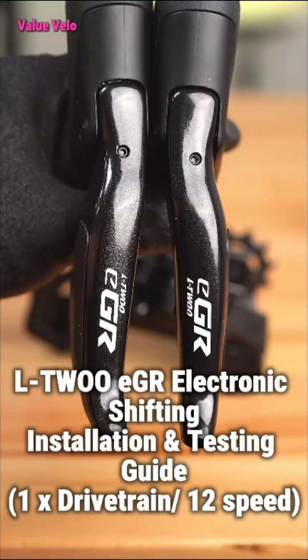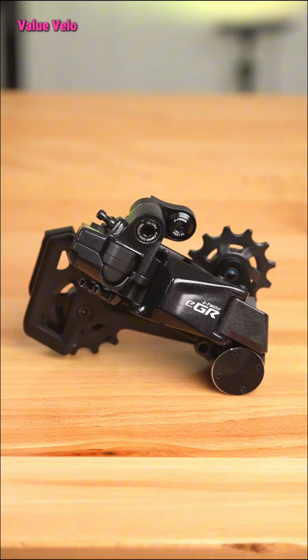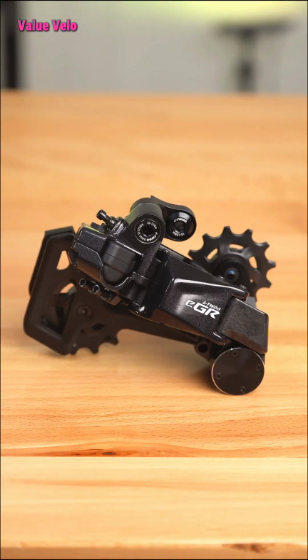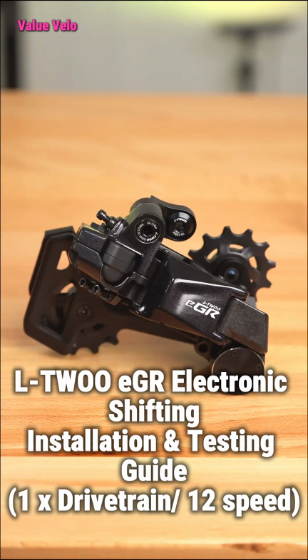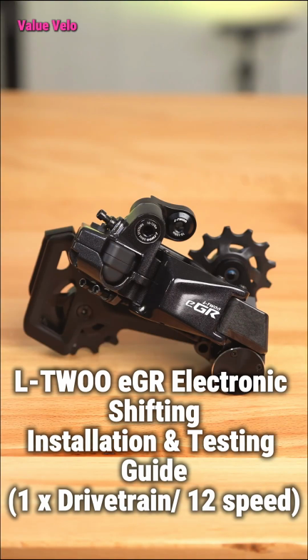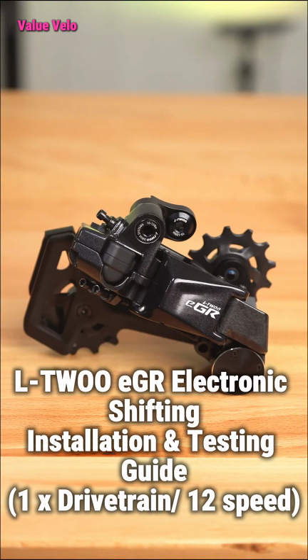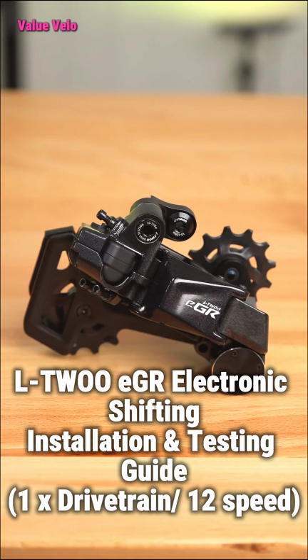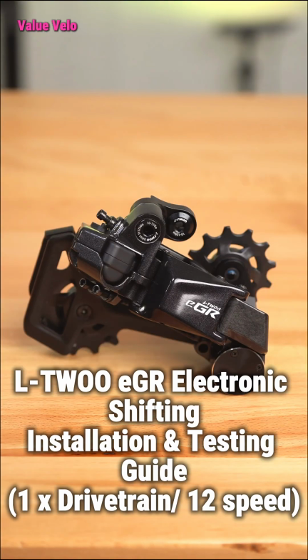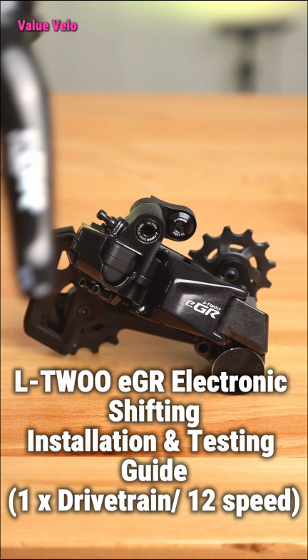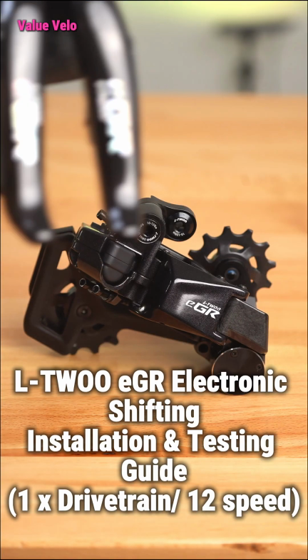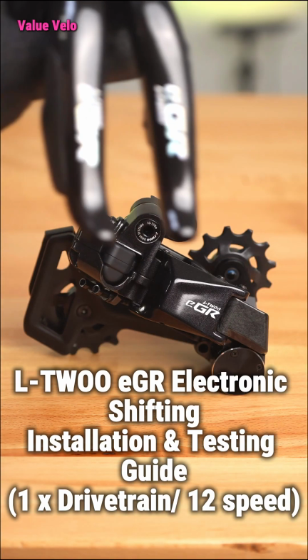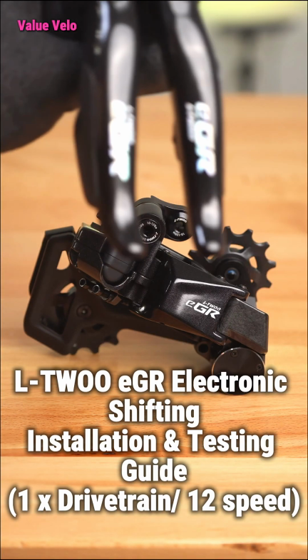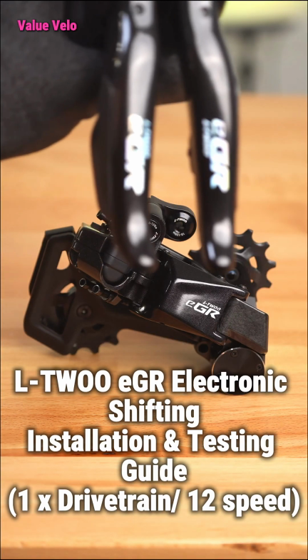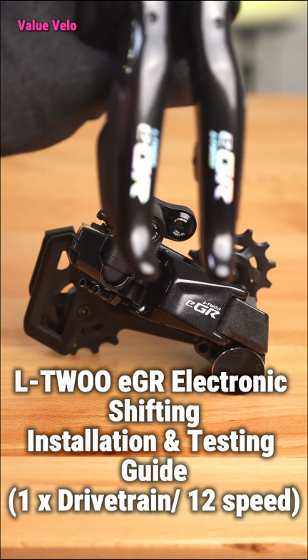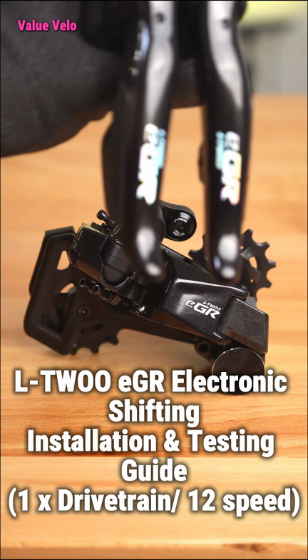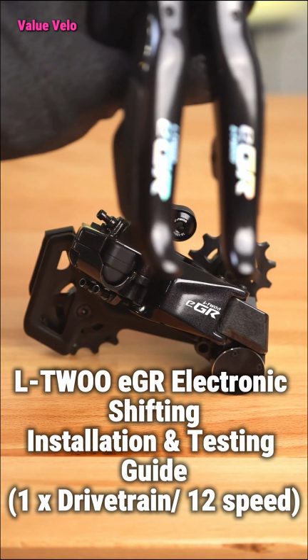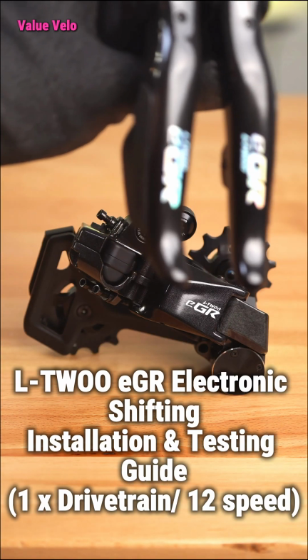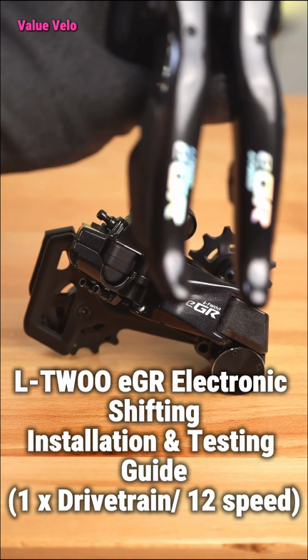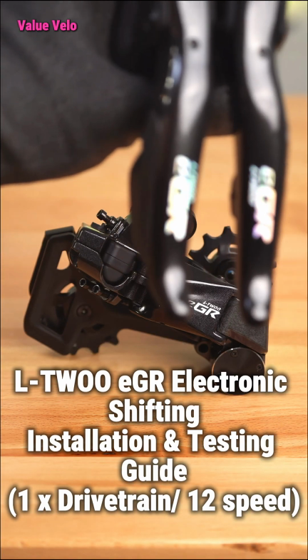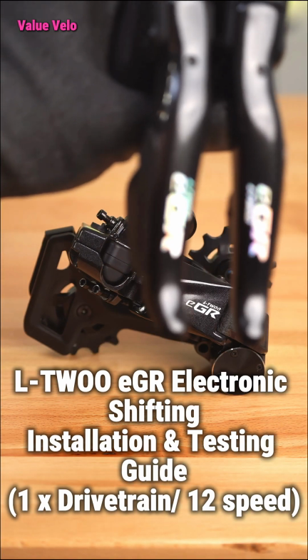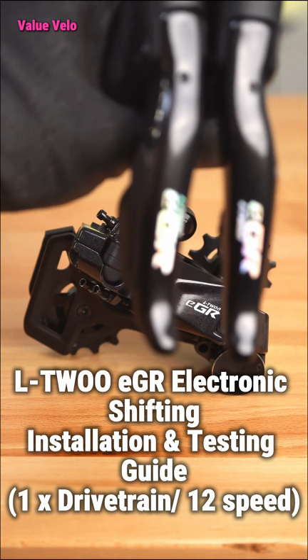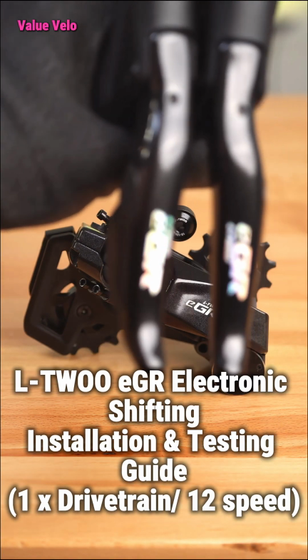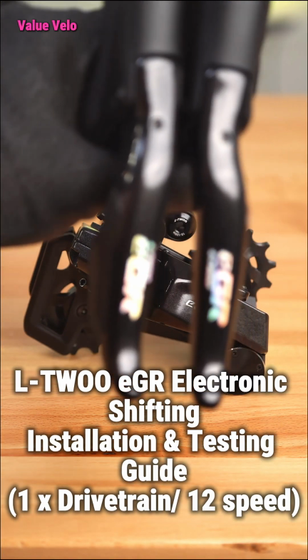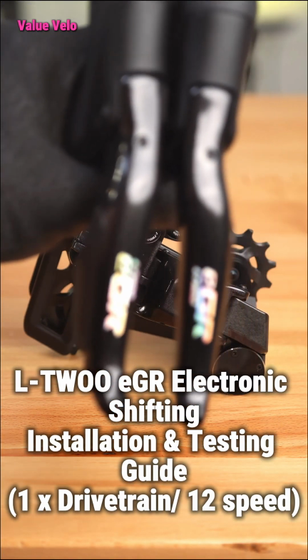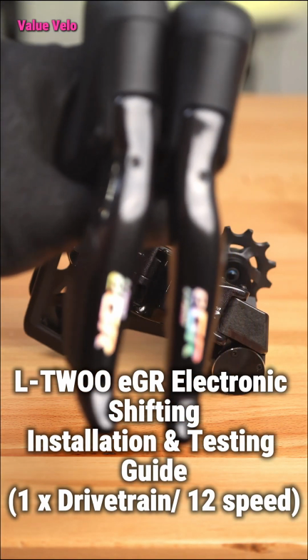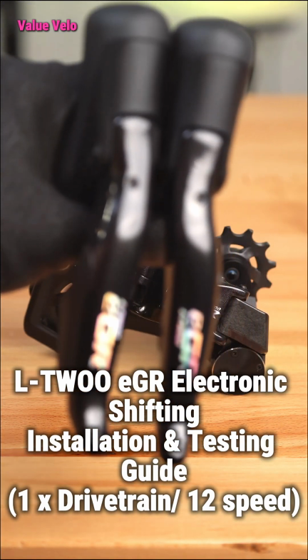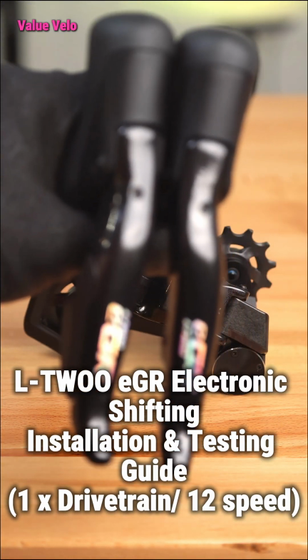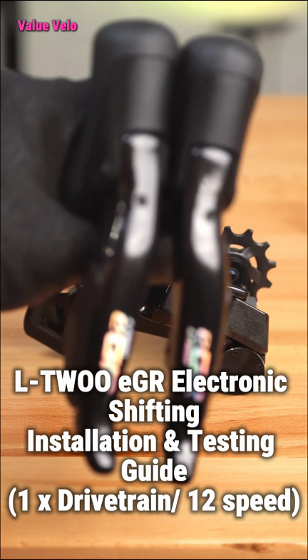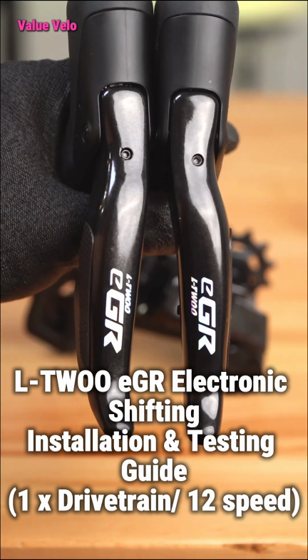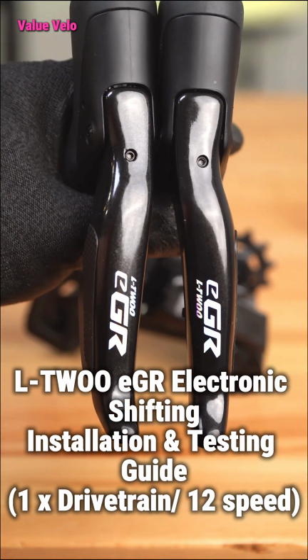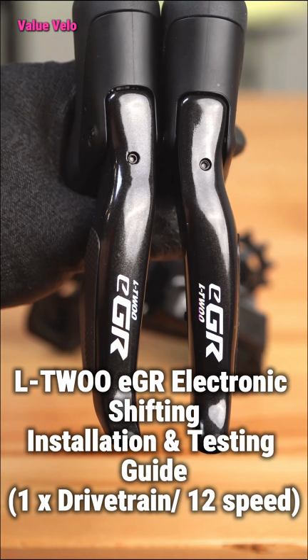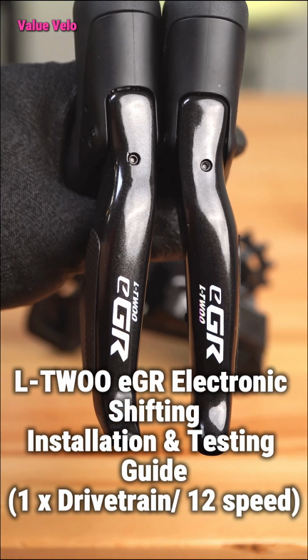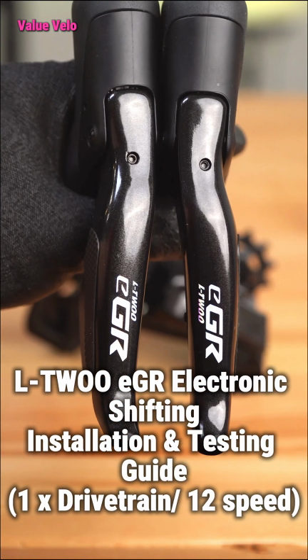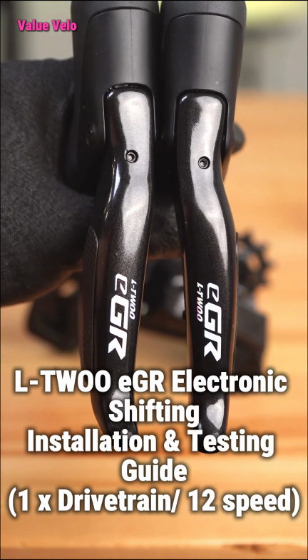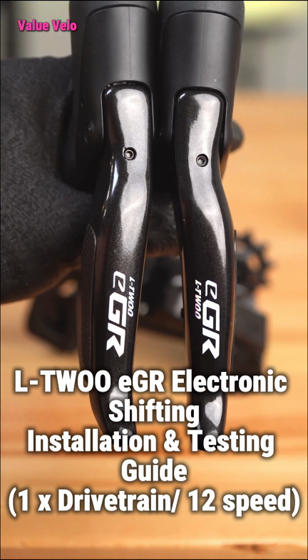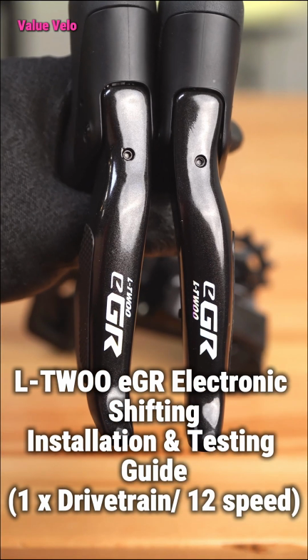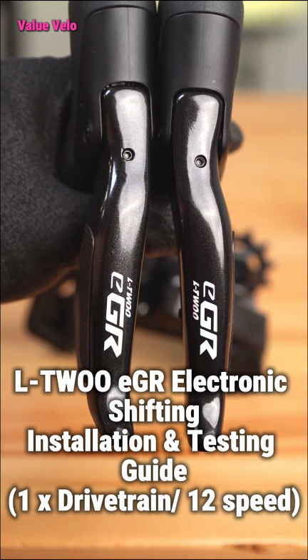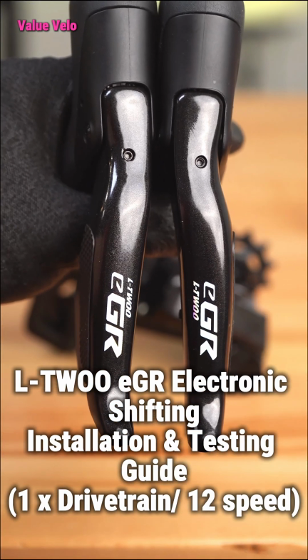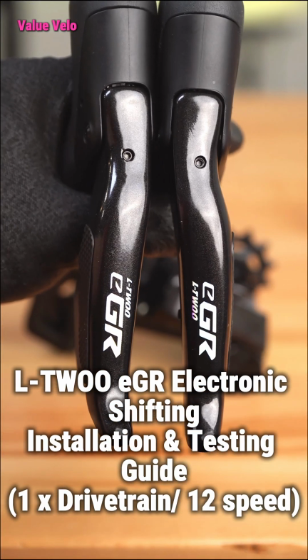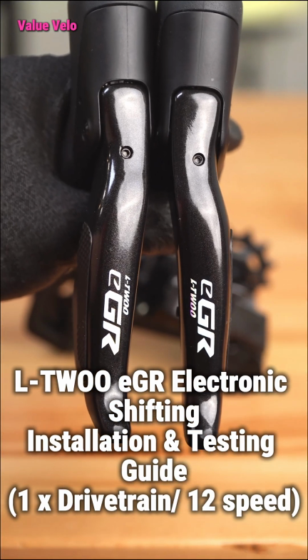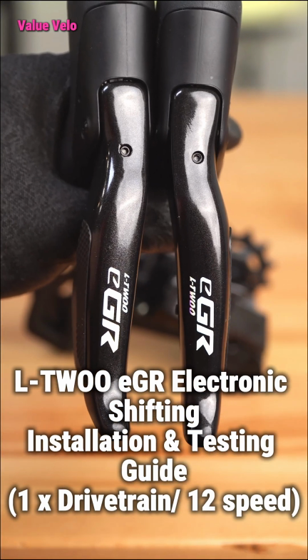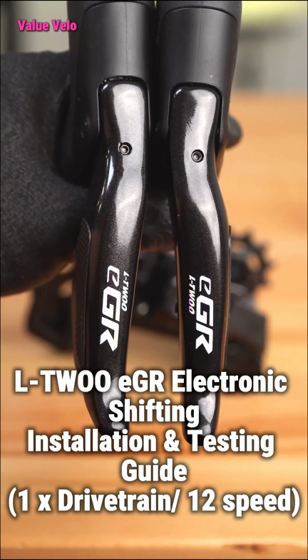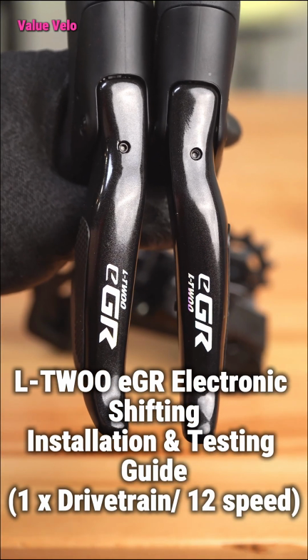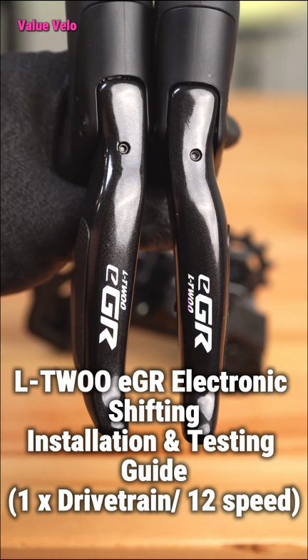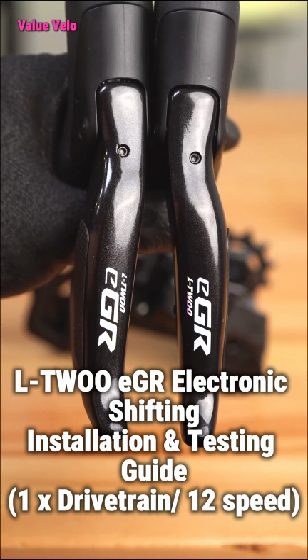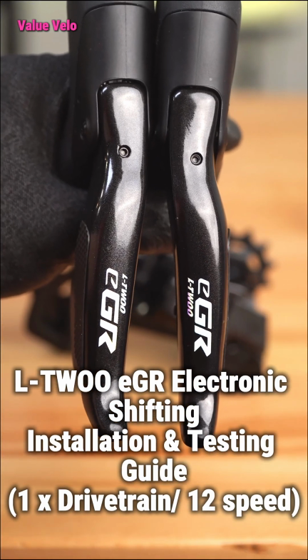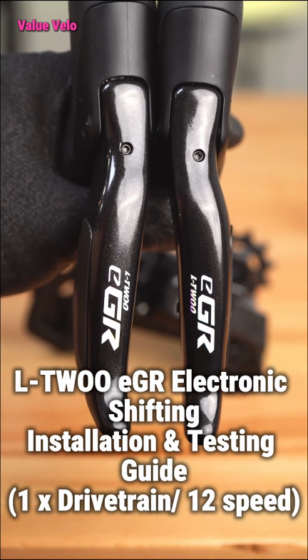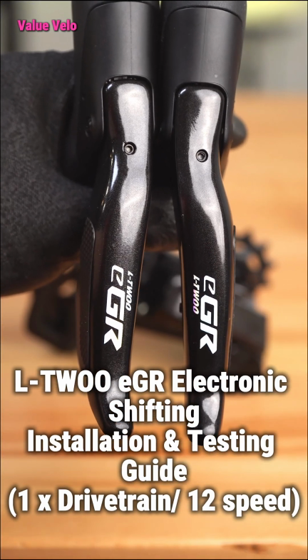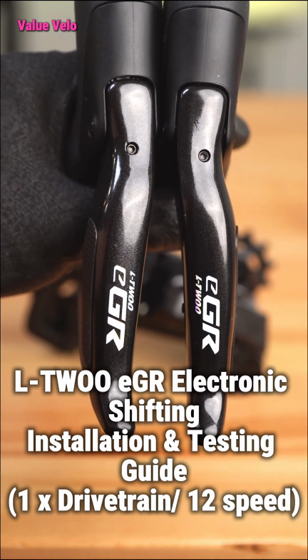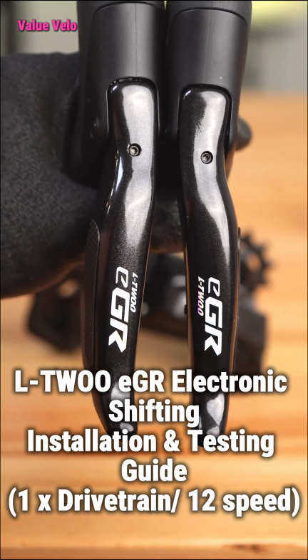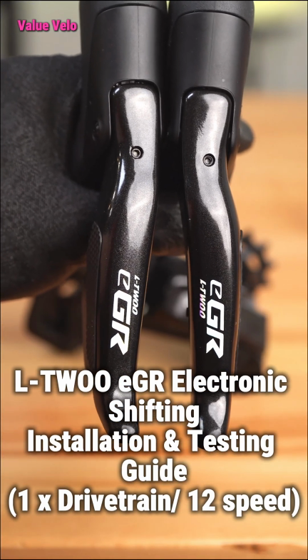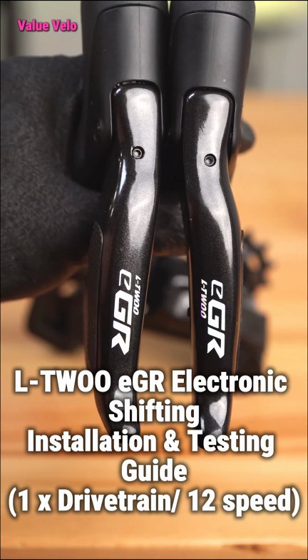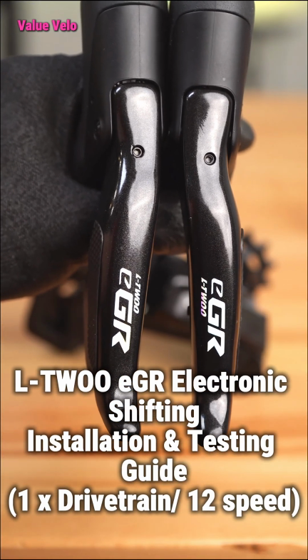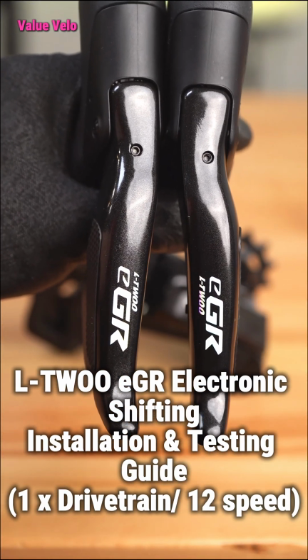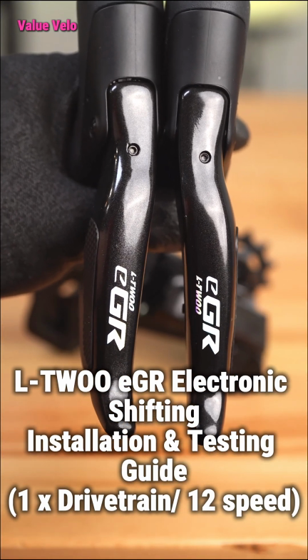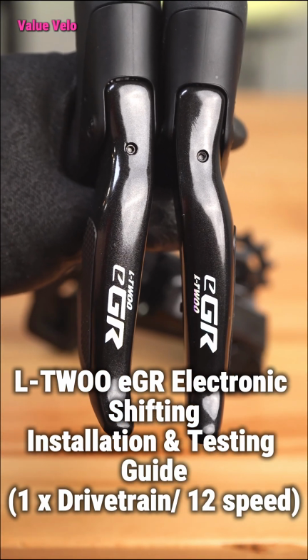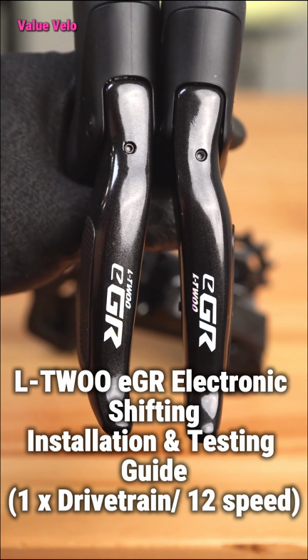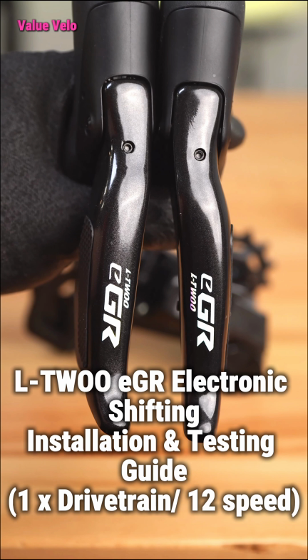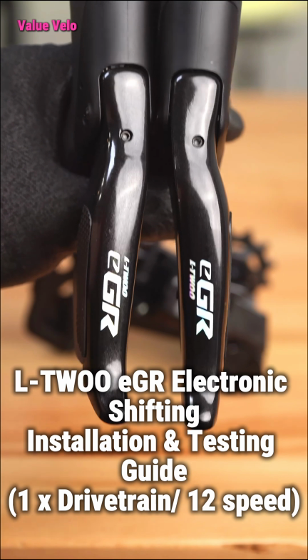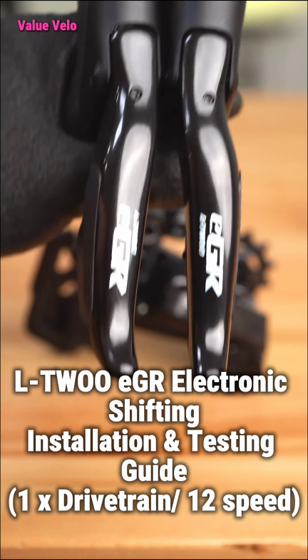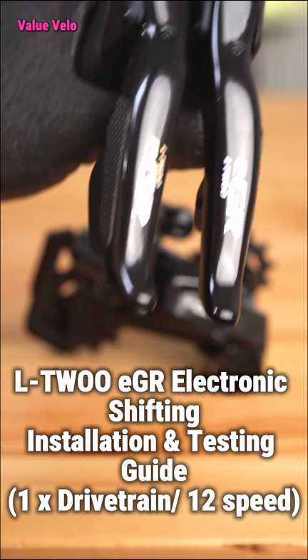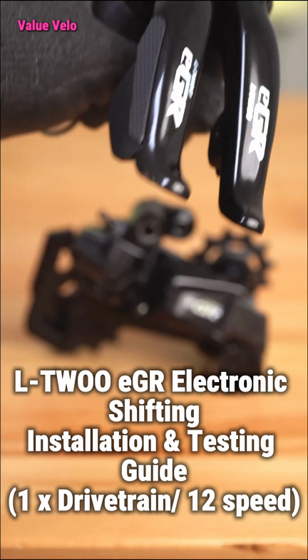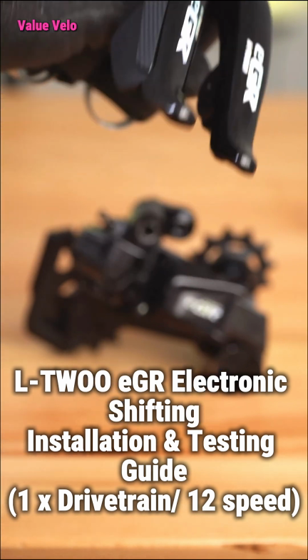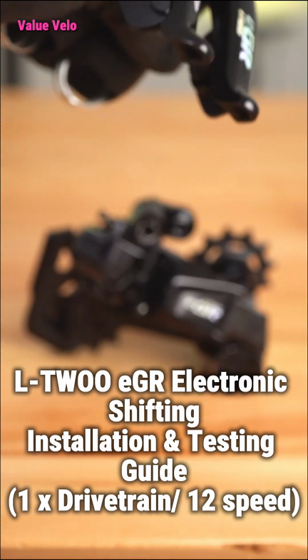L2 EGR Electronic Shifting Installation and Testing Guide, 1X Drivetrain, 12-speed.